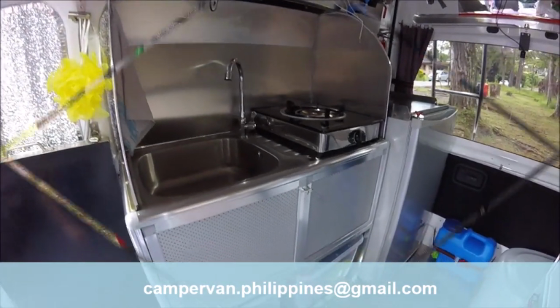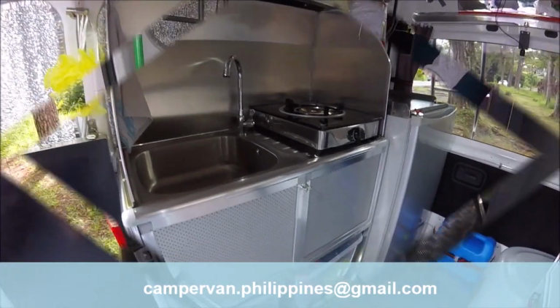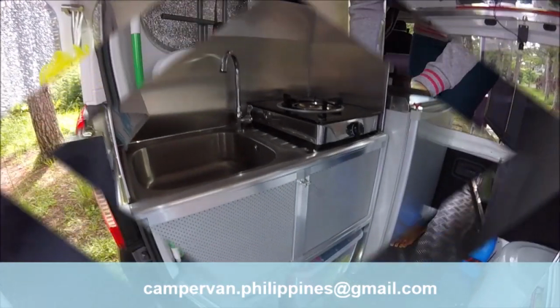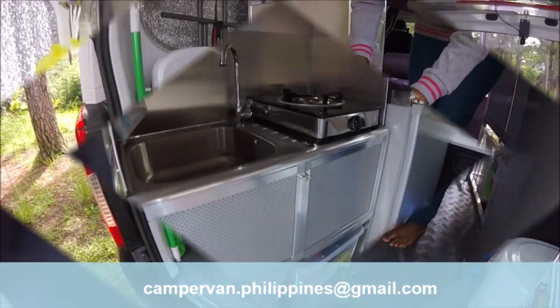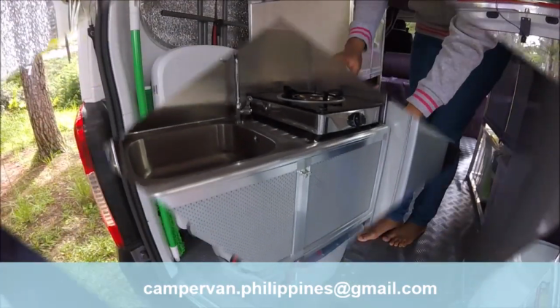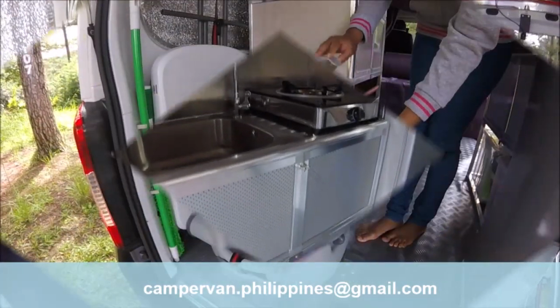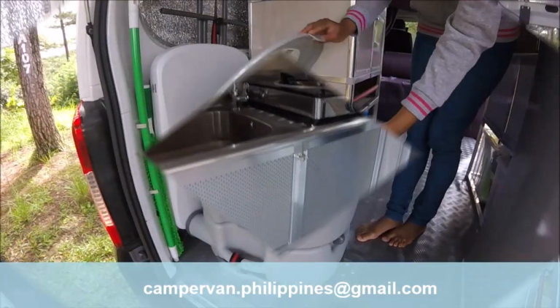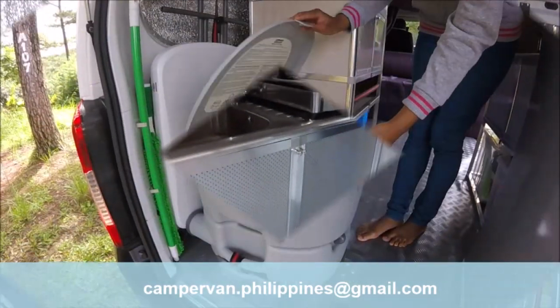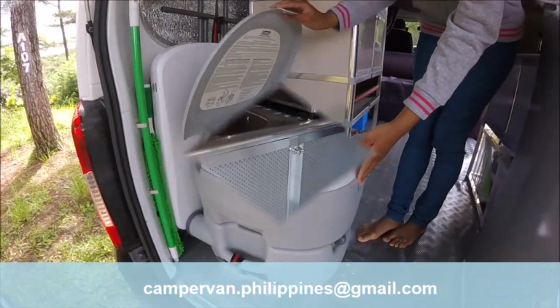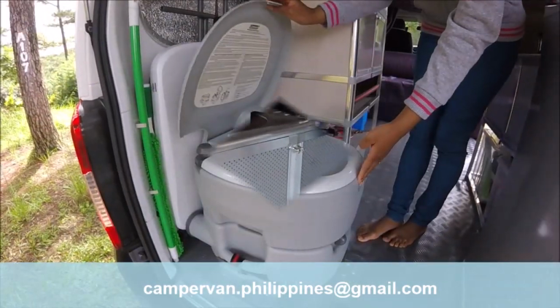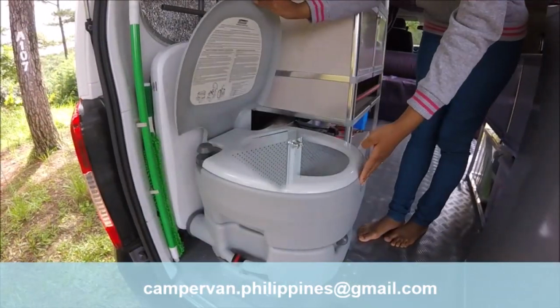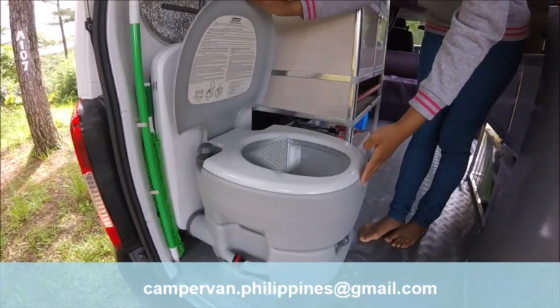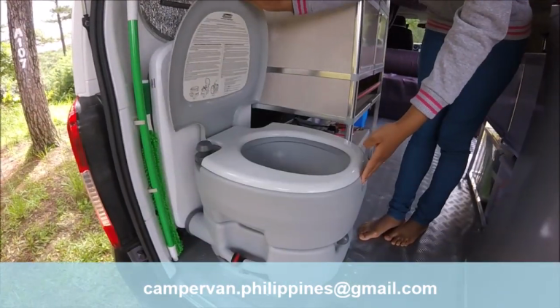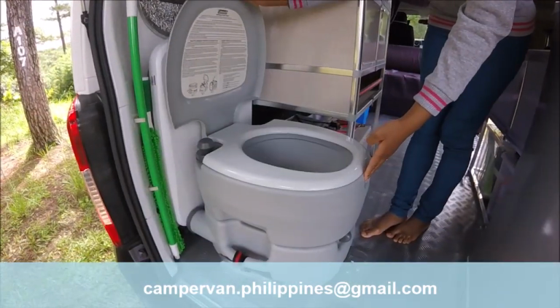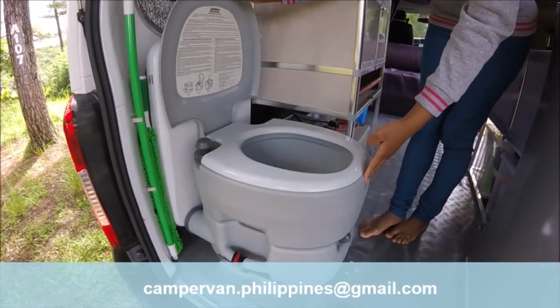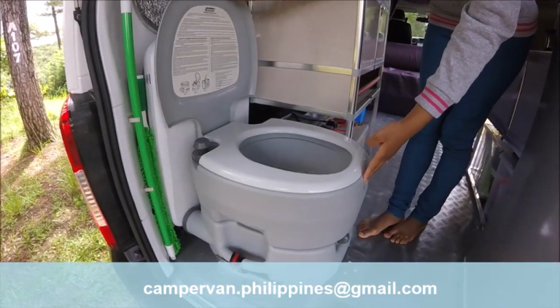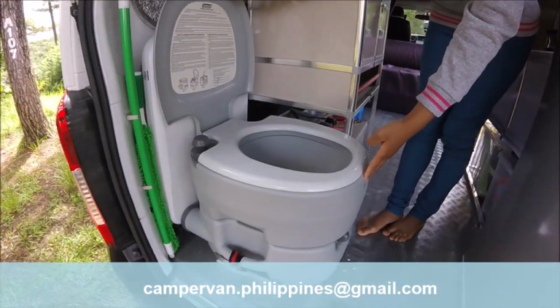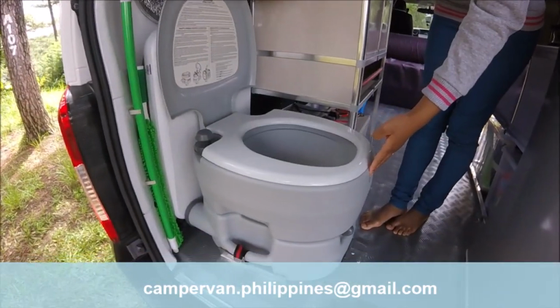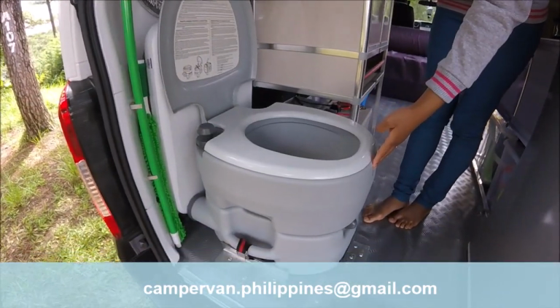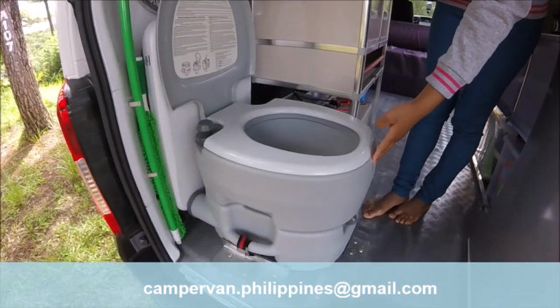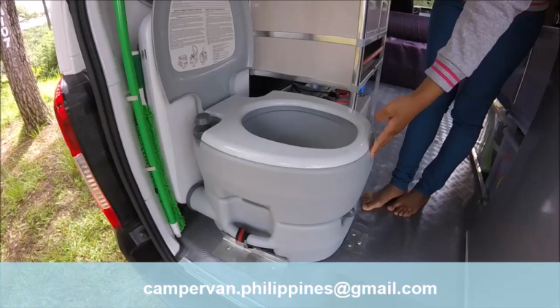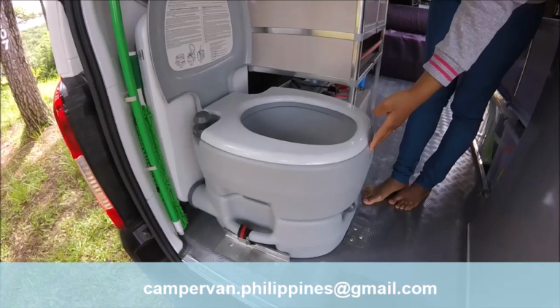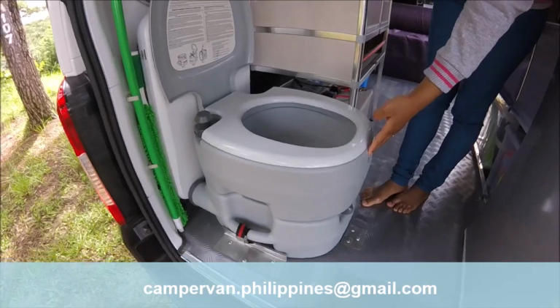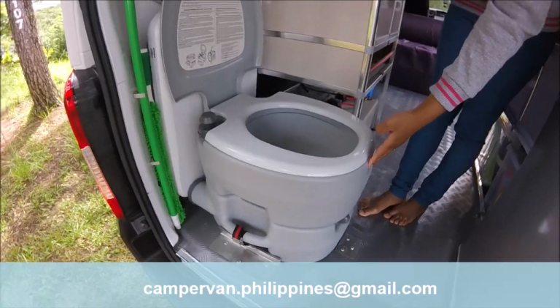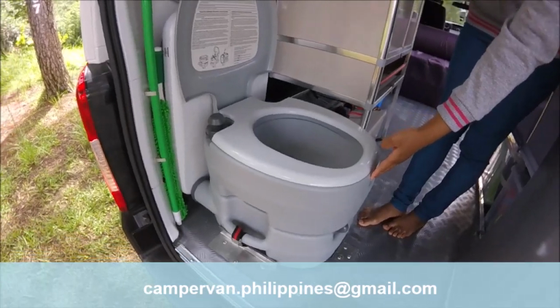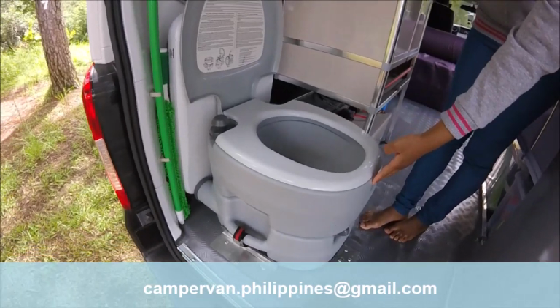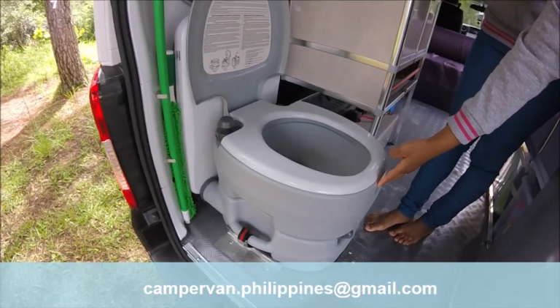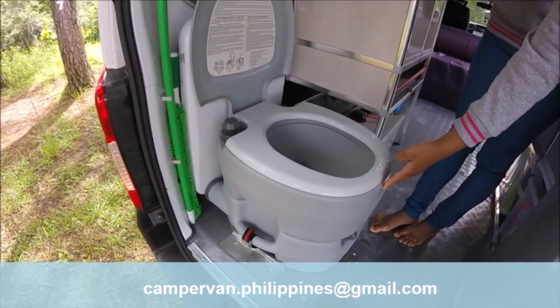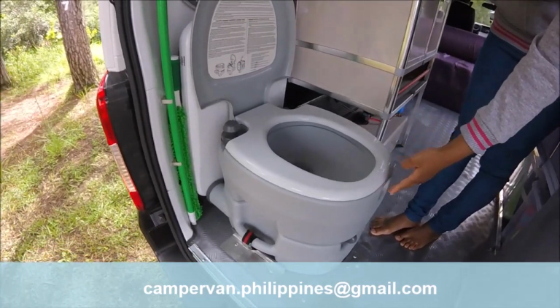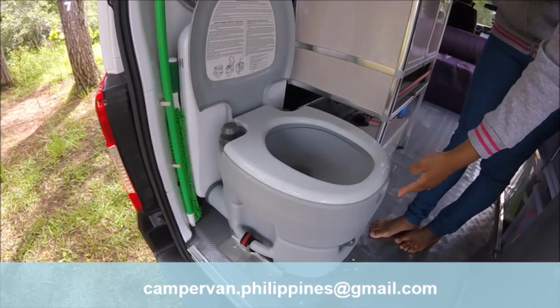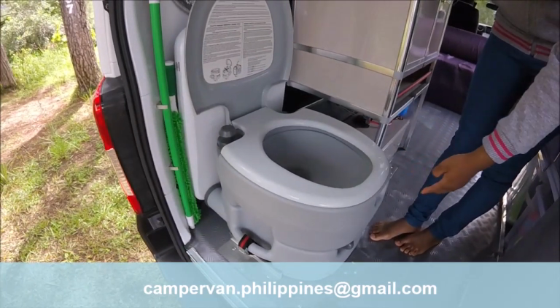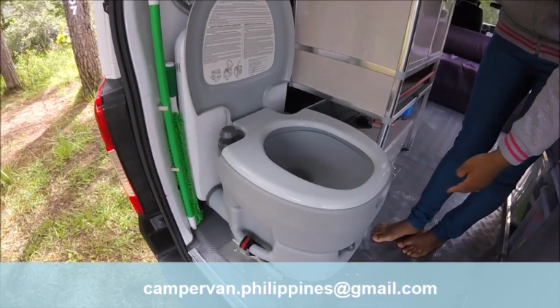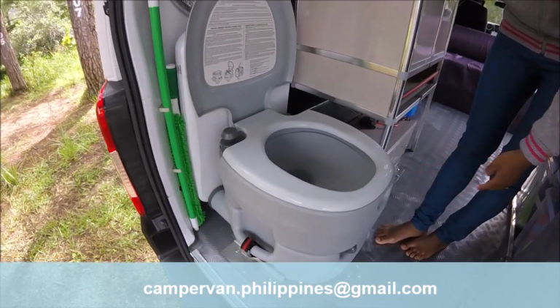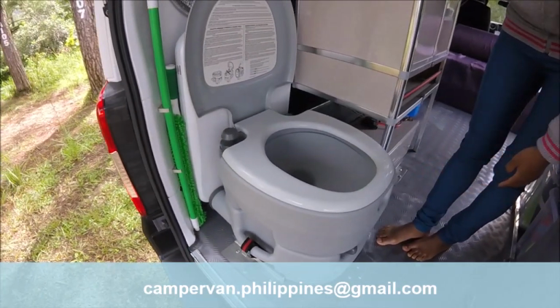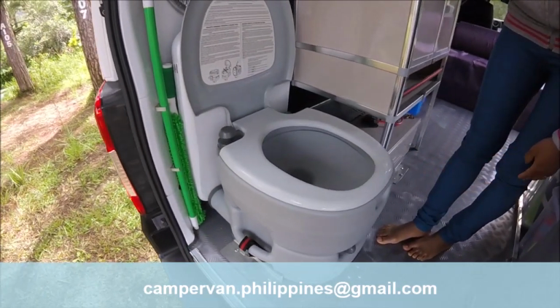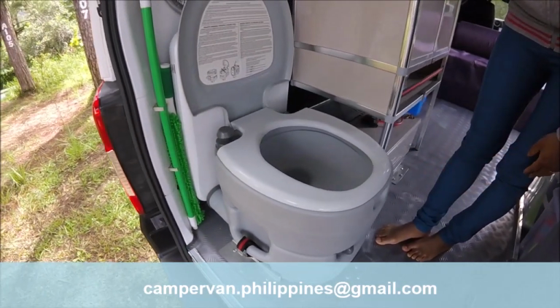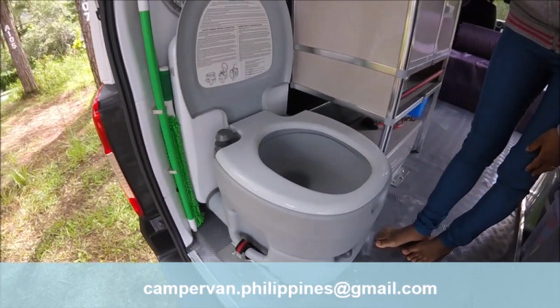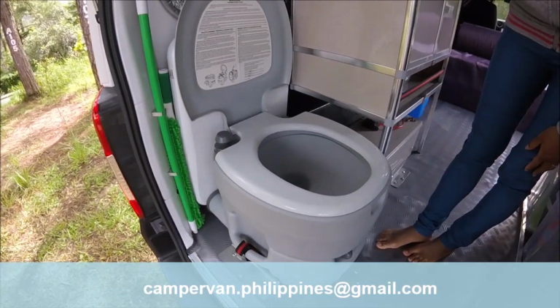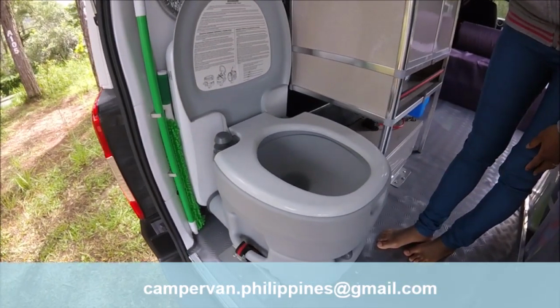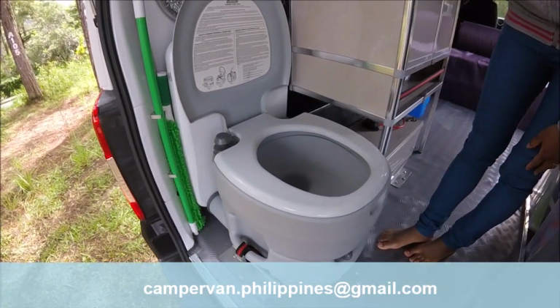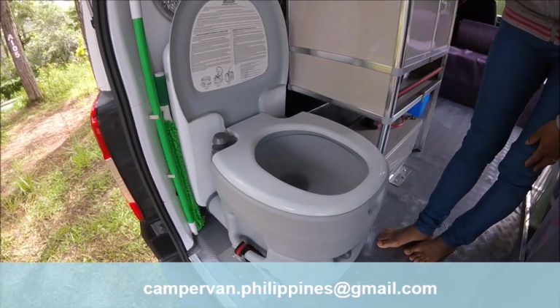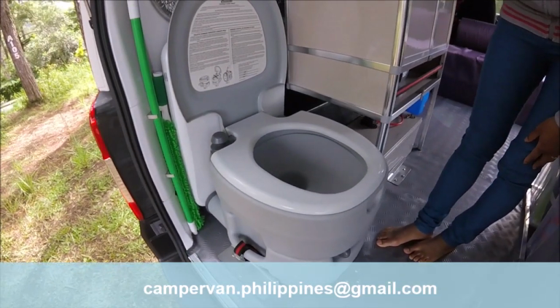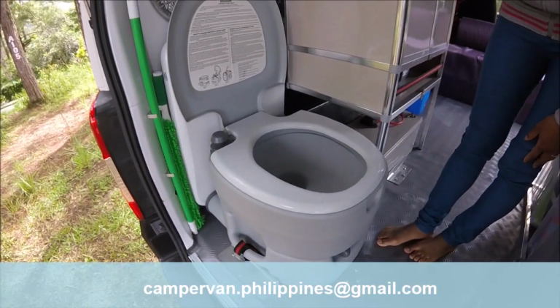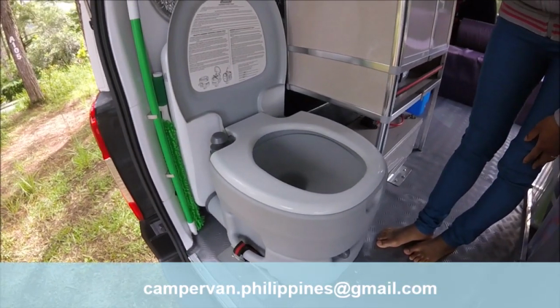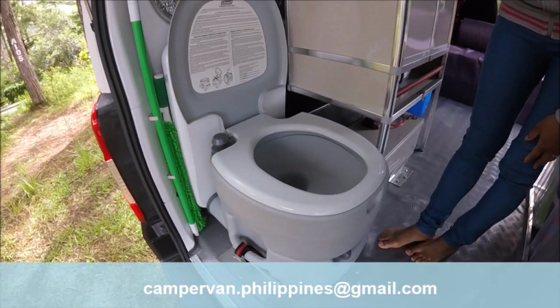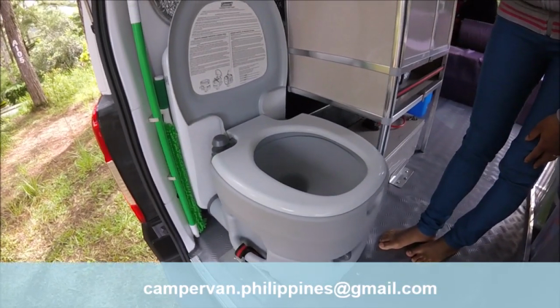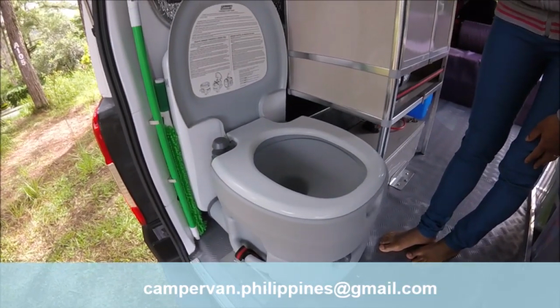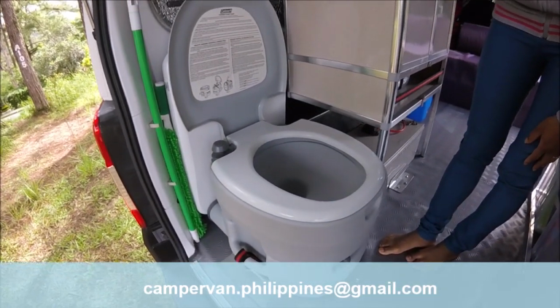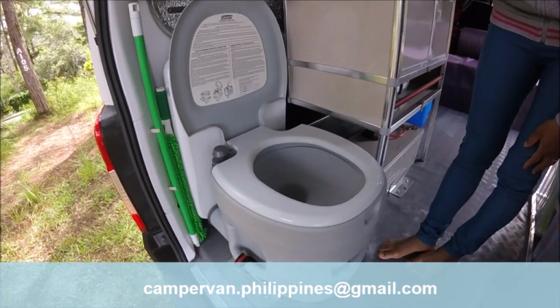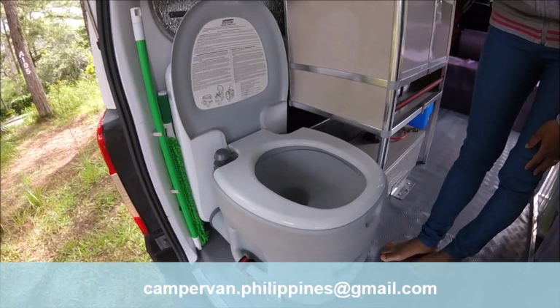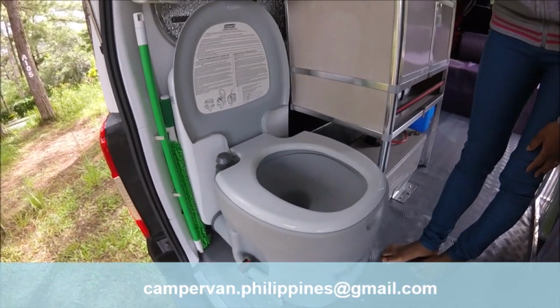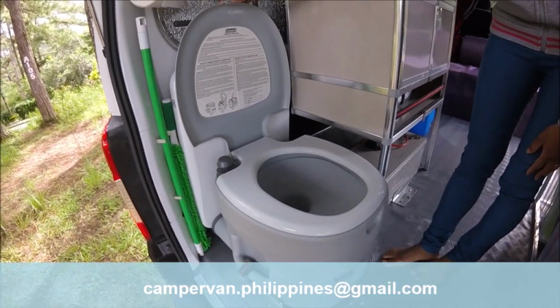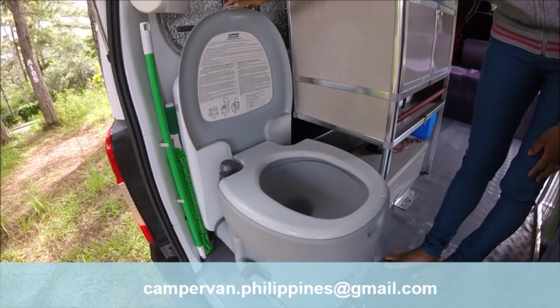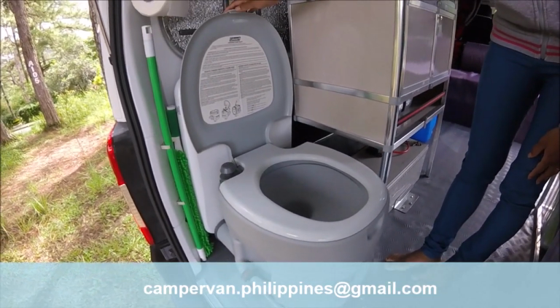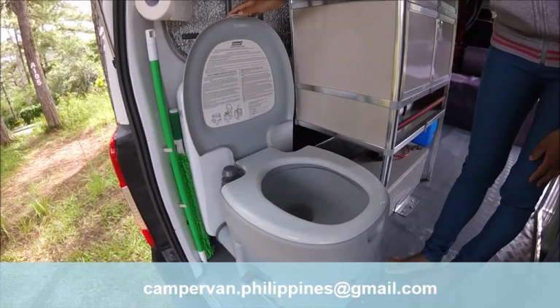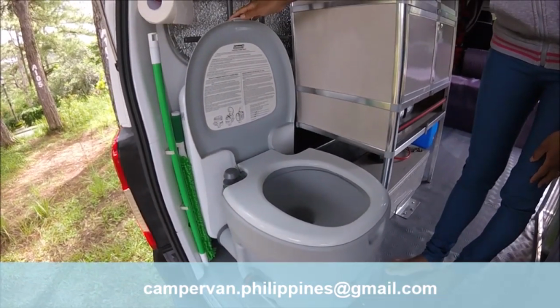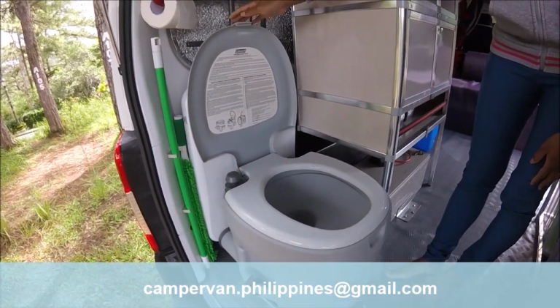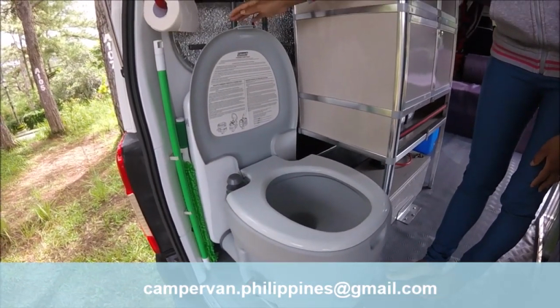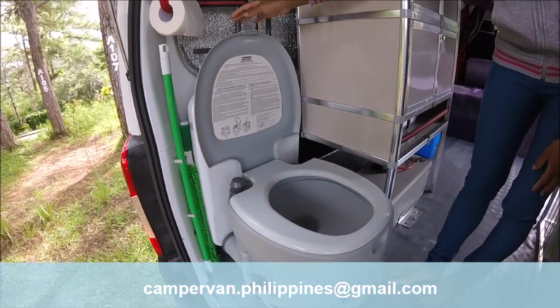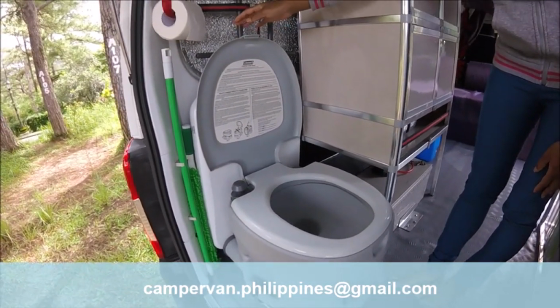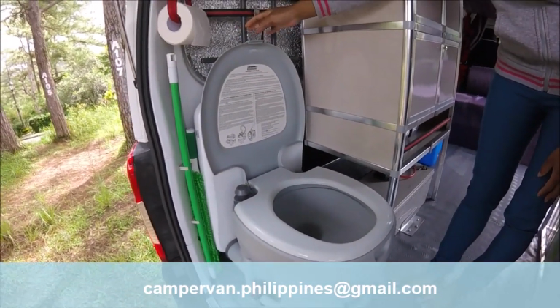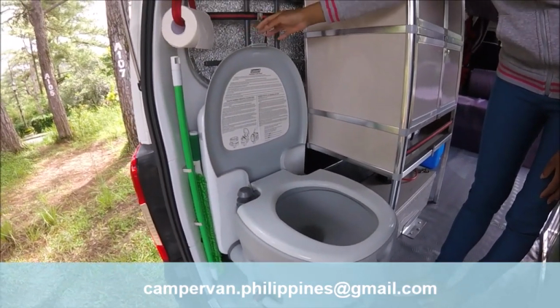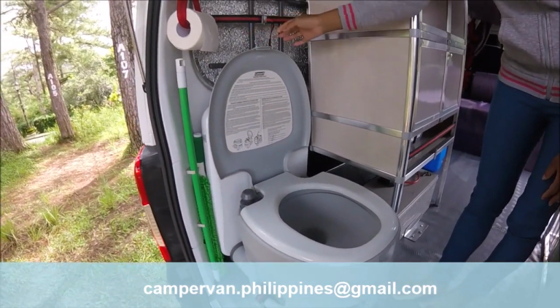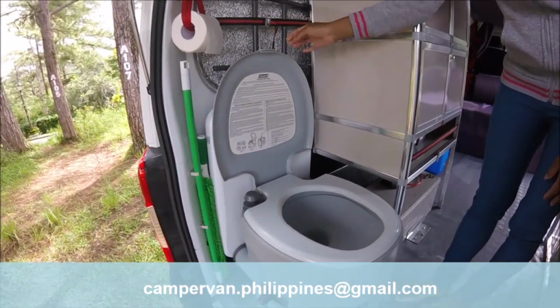The portable toilet is fixed with two straps and can be removed easily for cleaning.